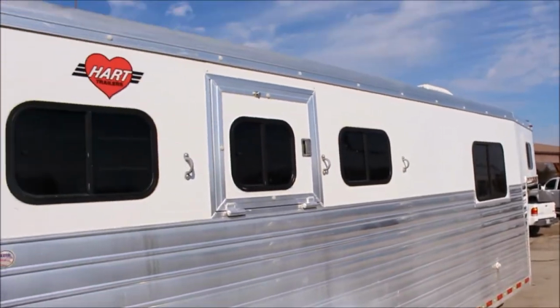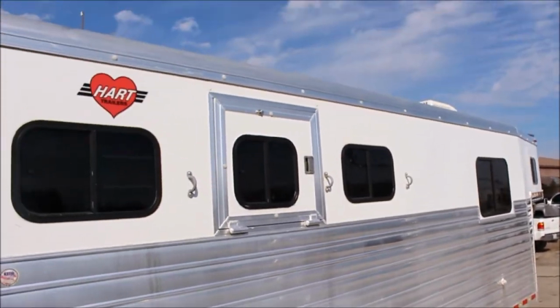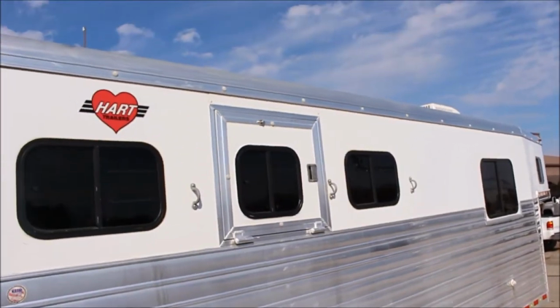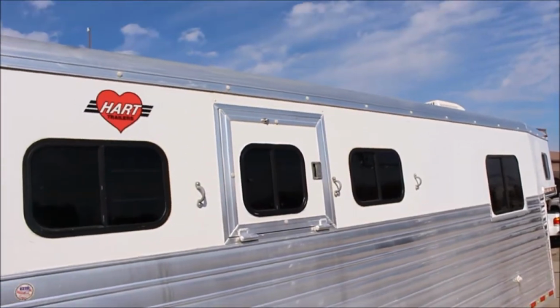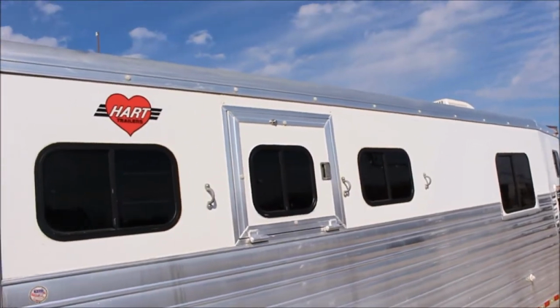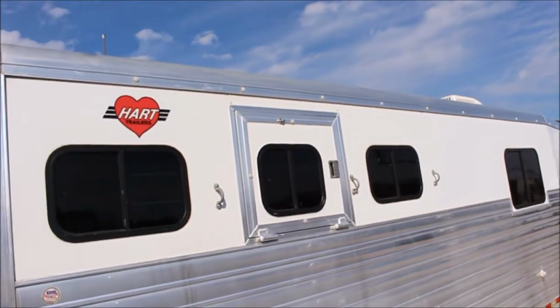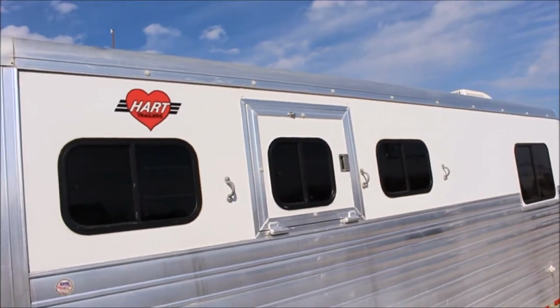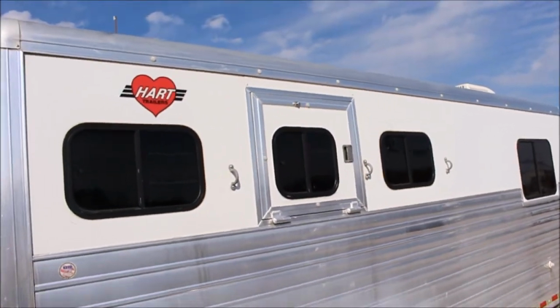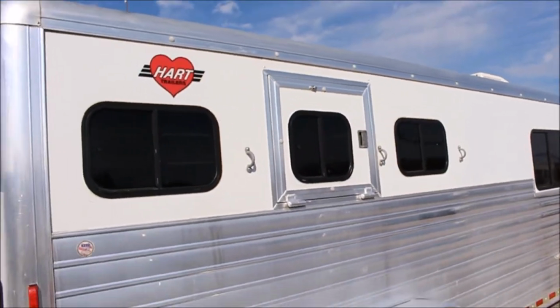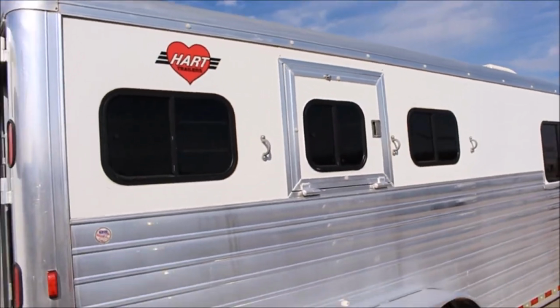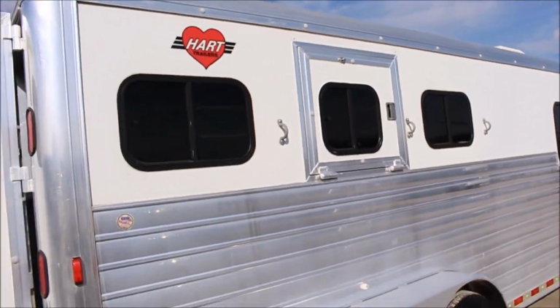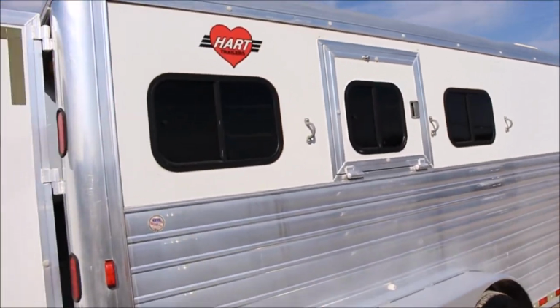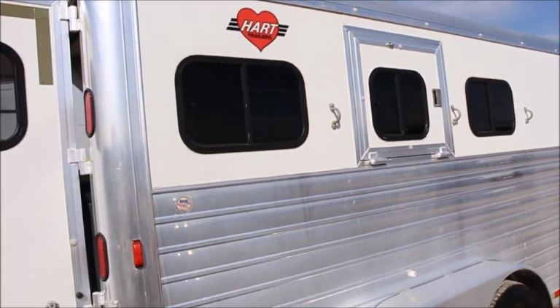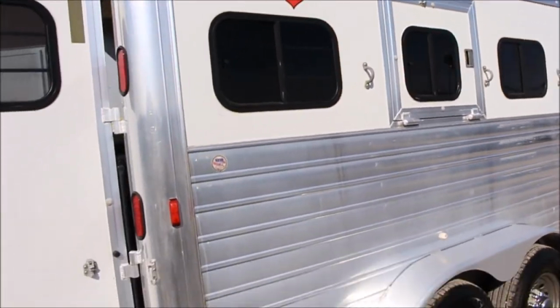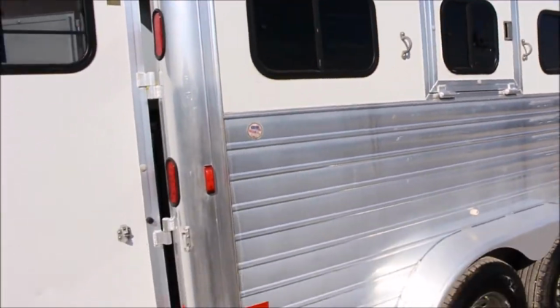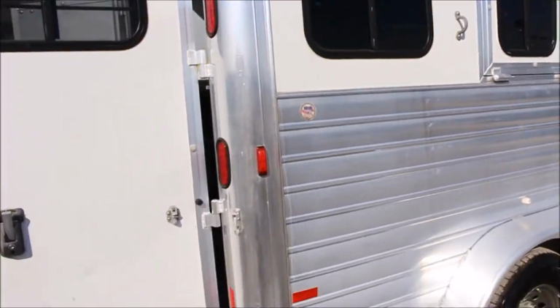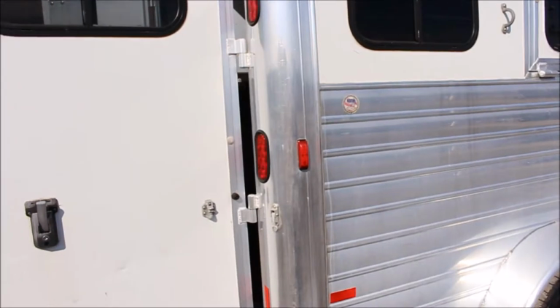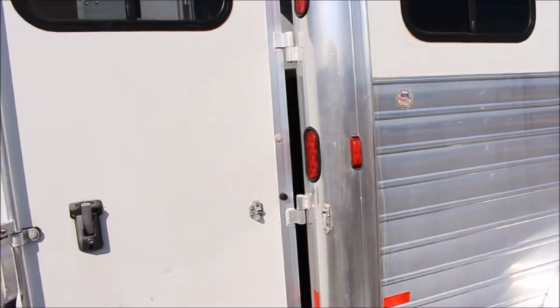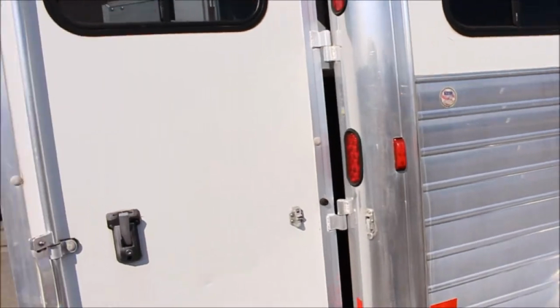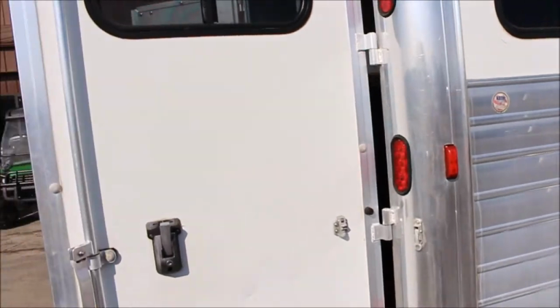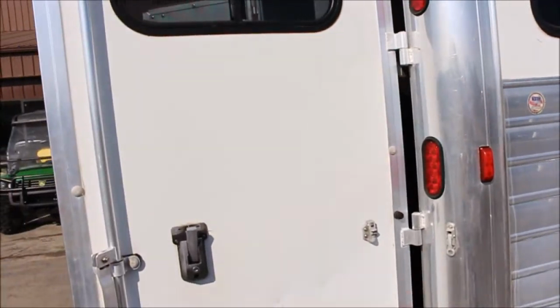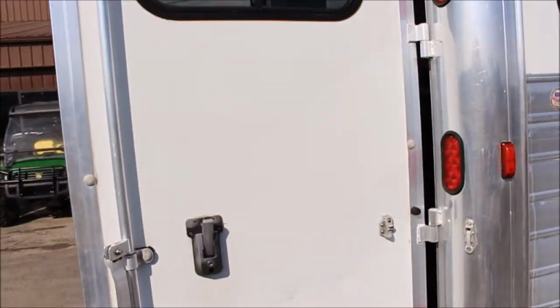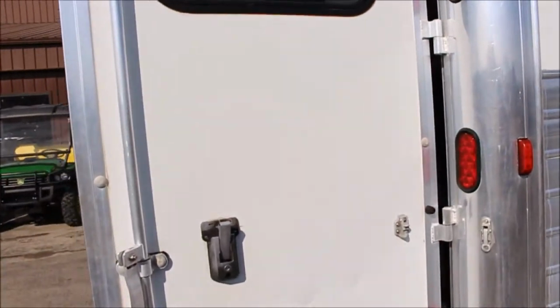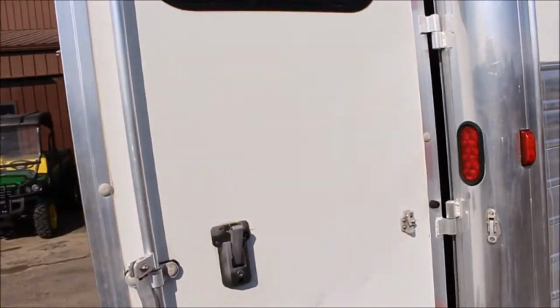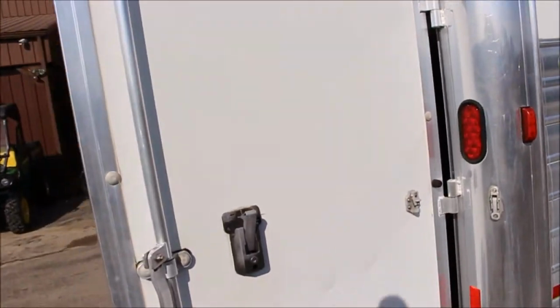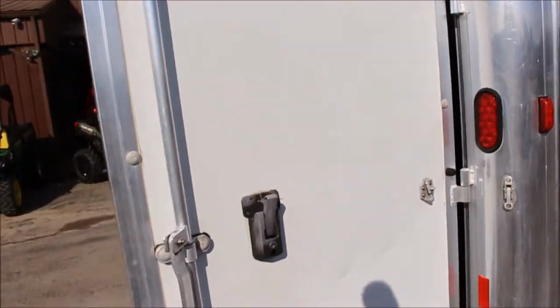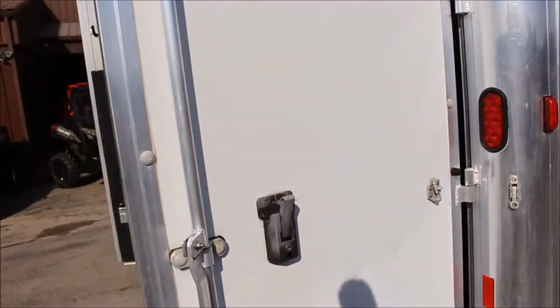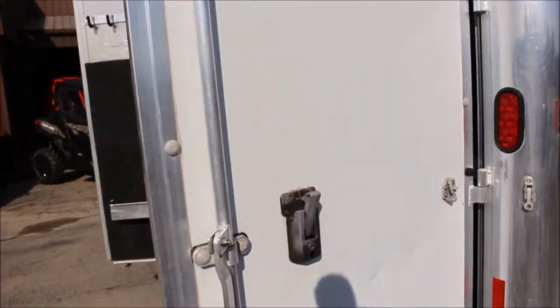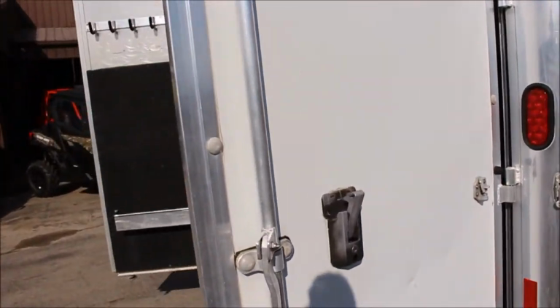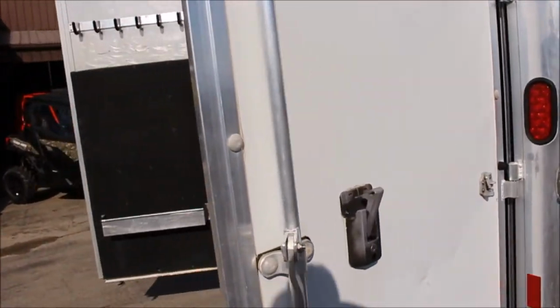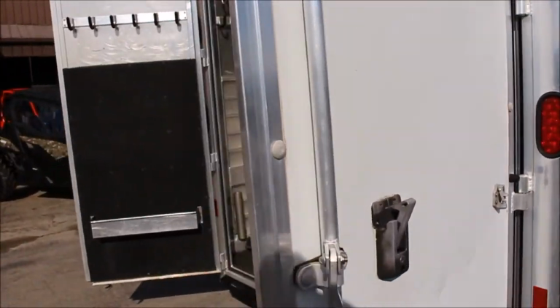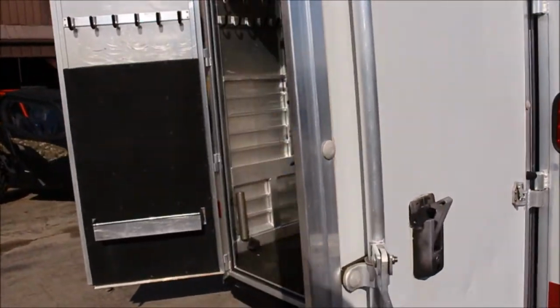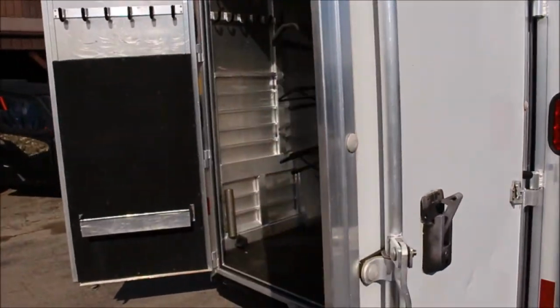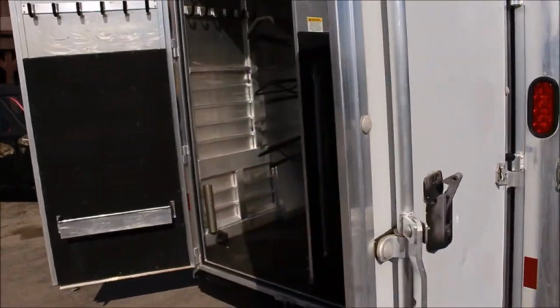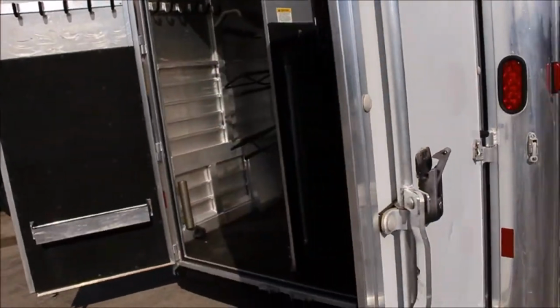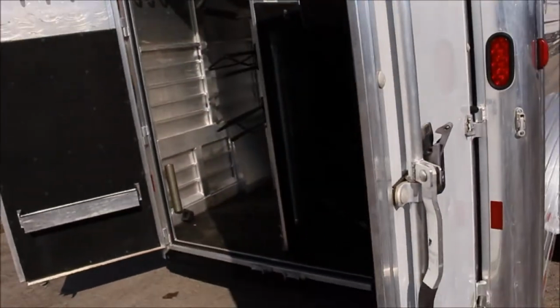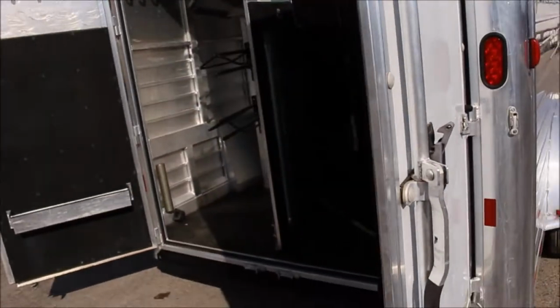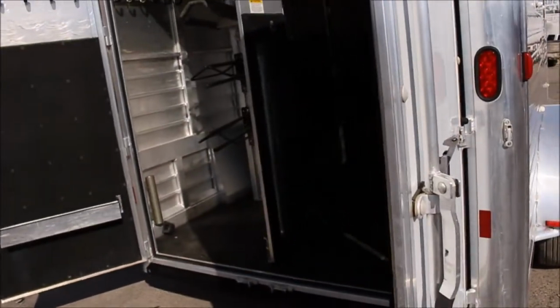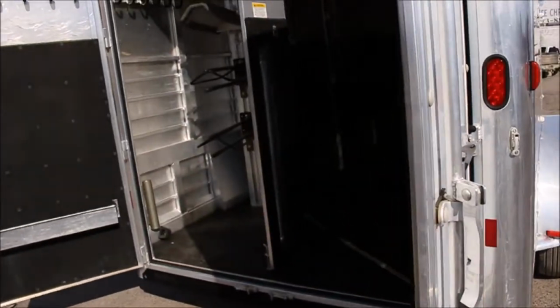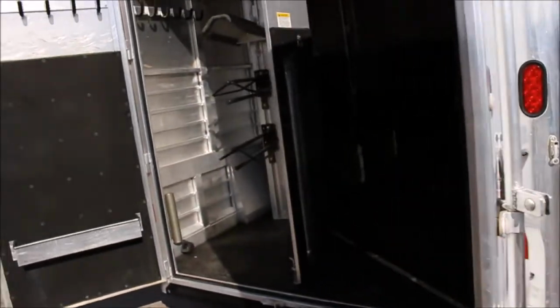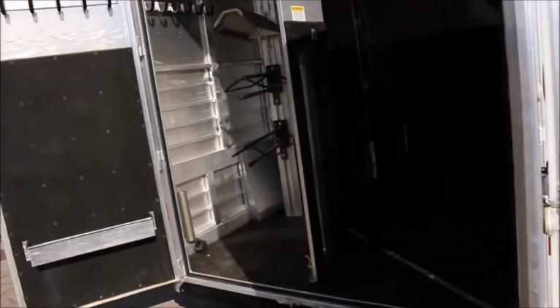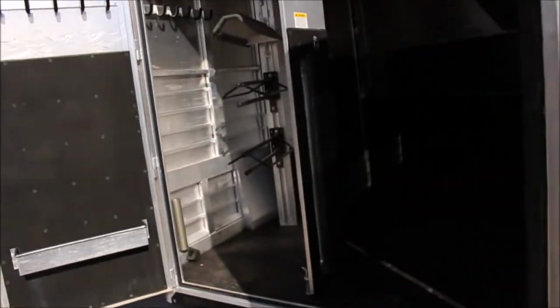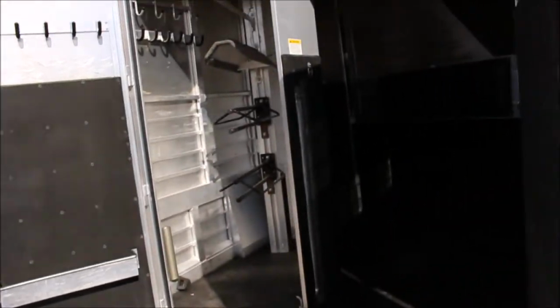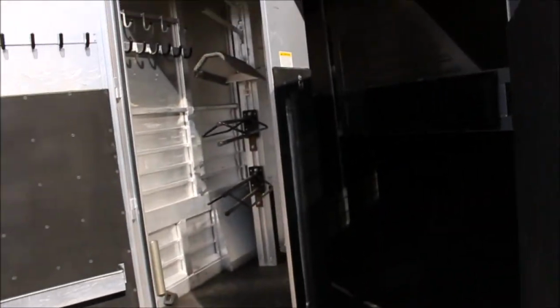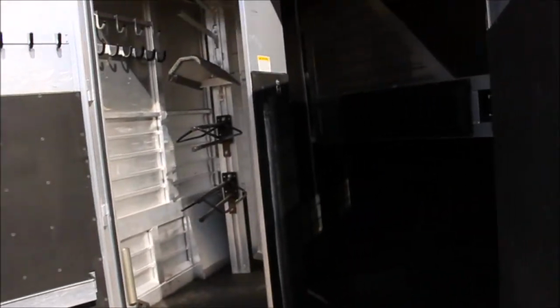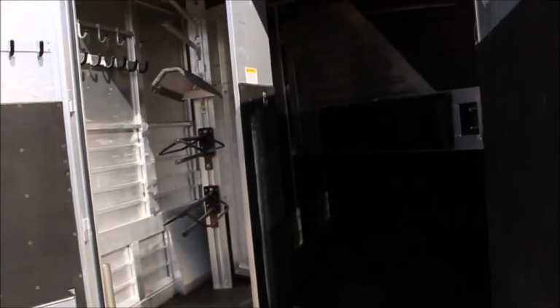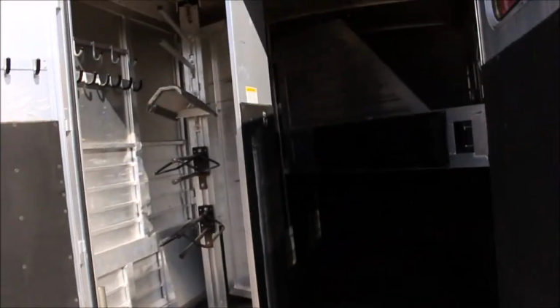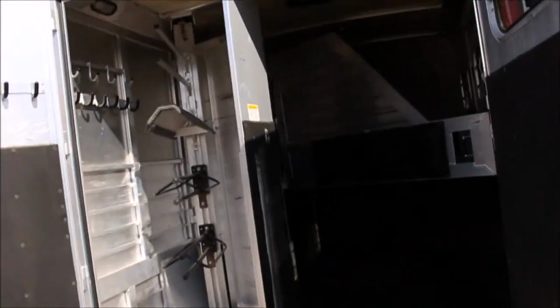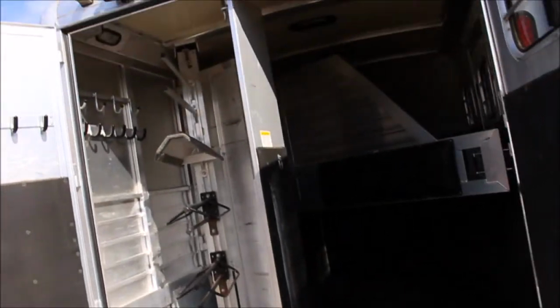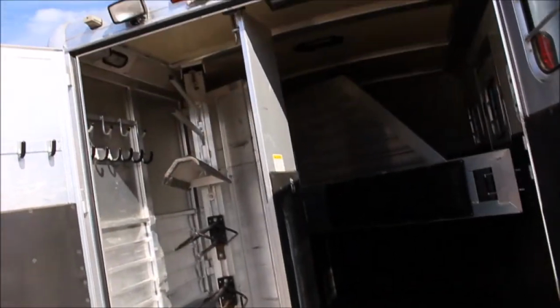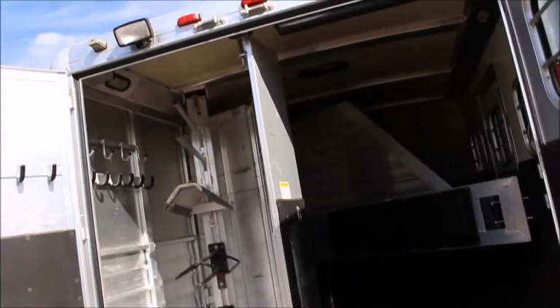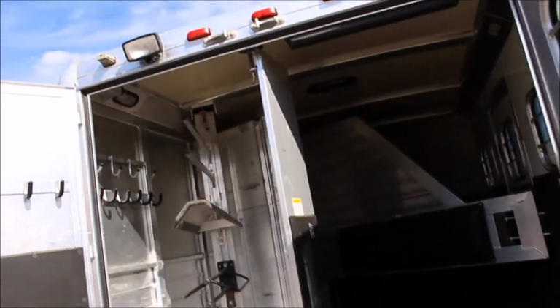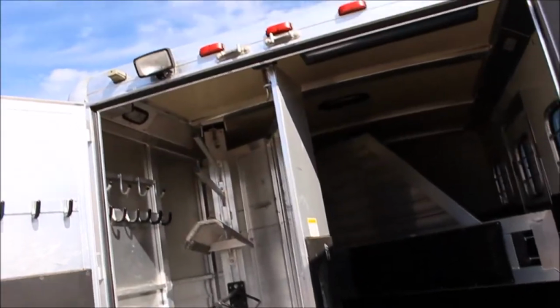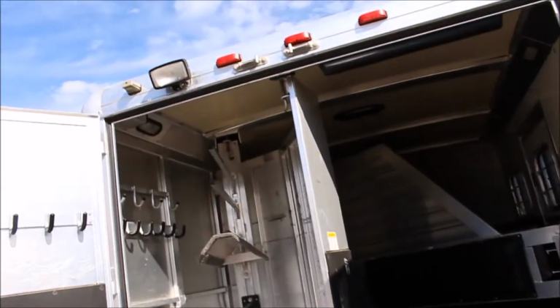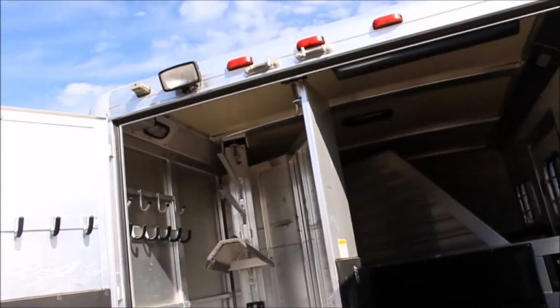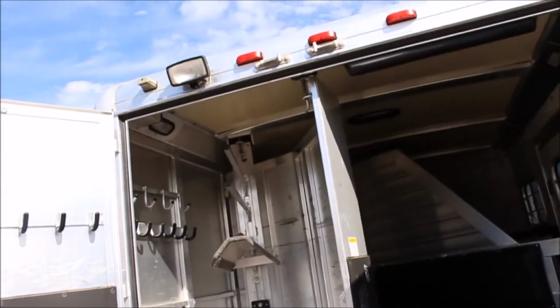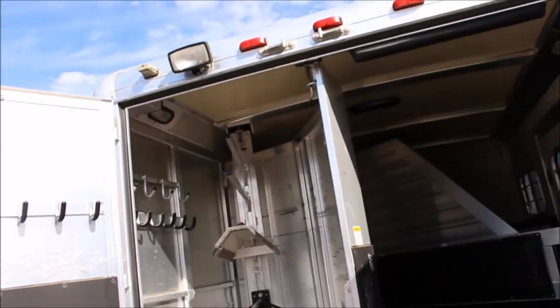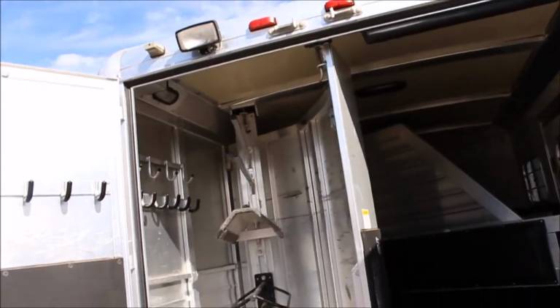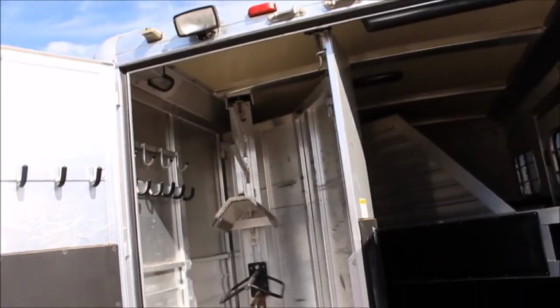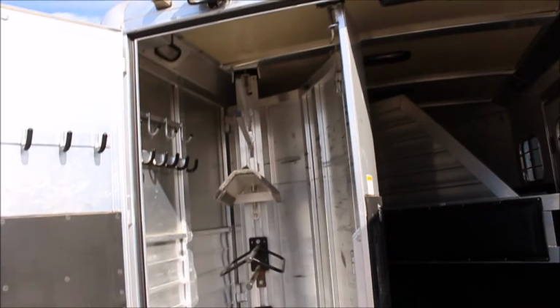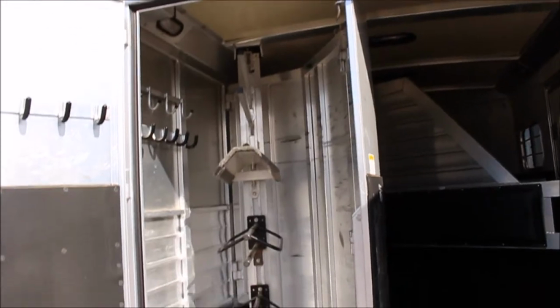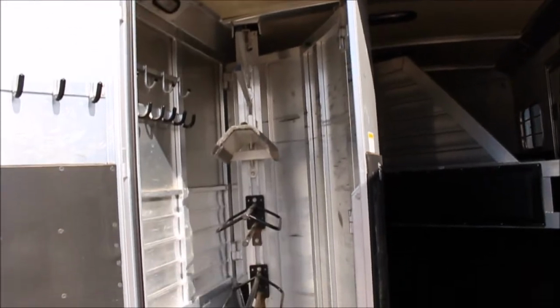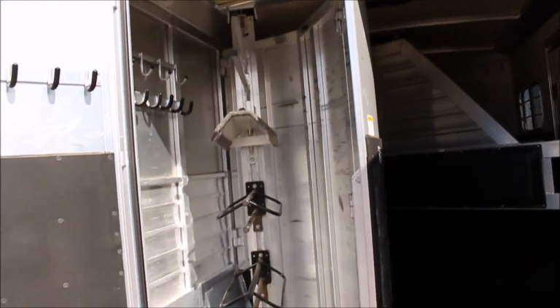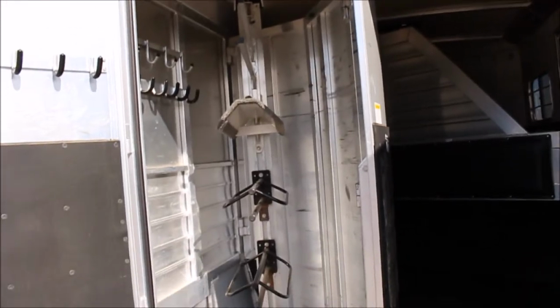Drop down behind, drop down to the front. Mangers in it. Collapsible rear tack.